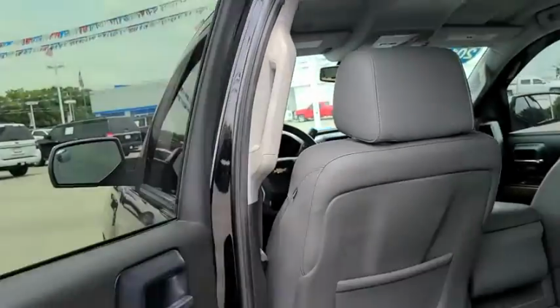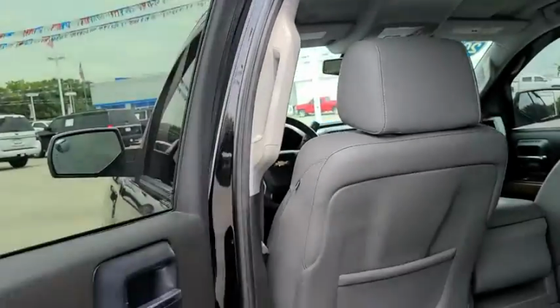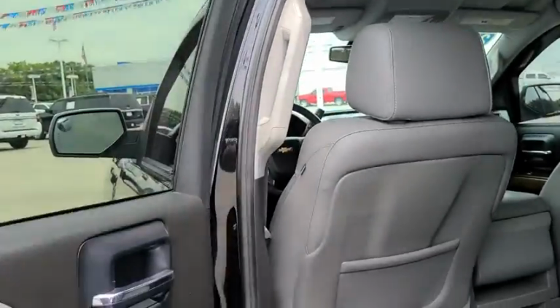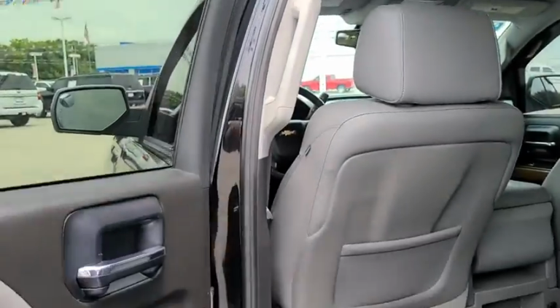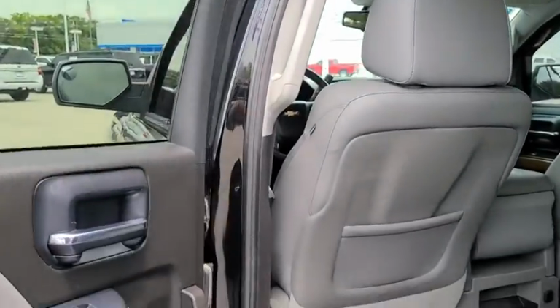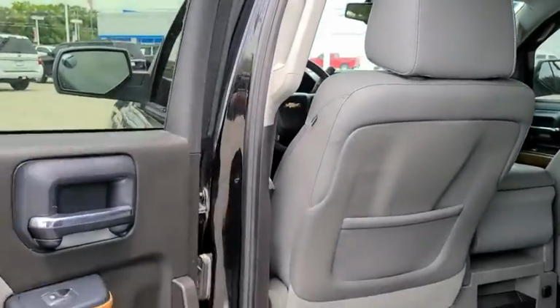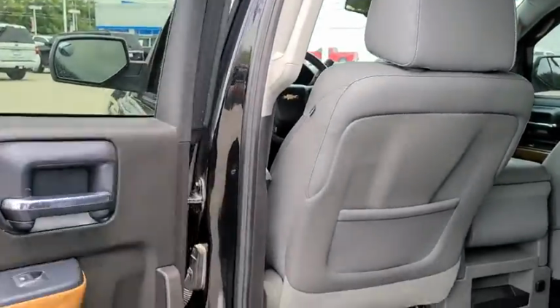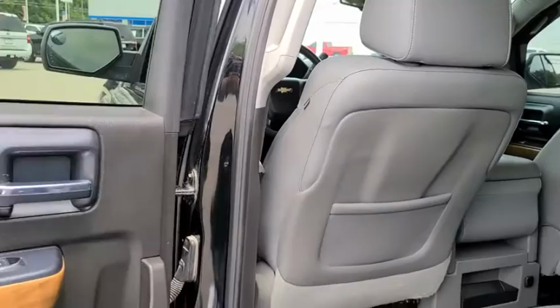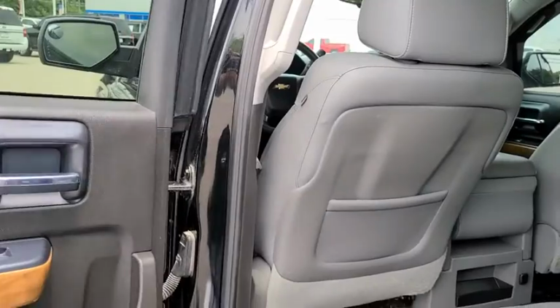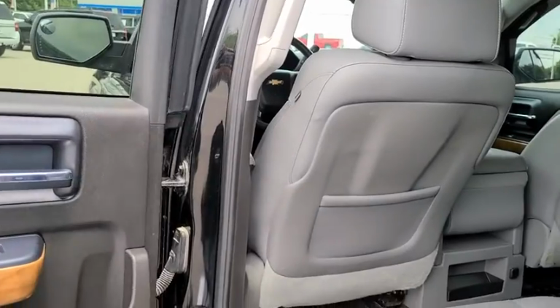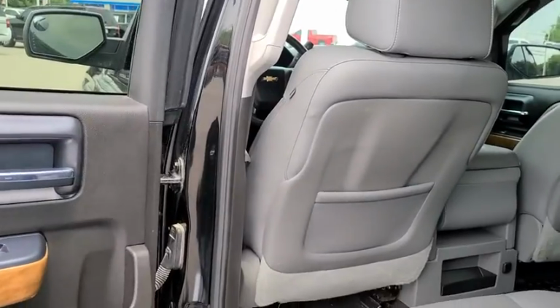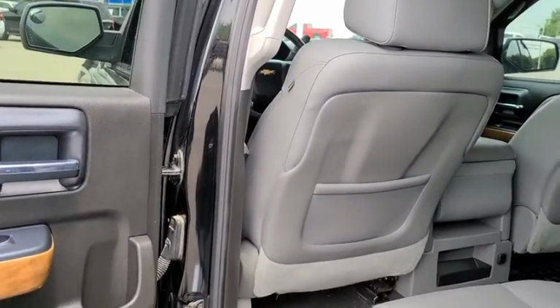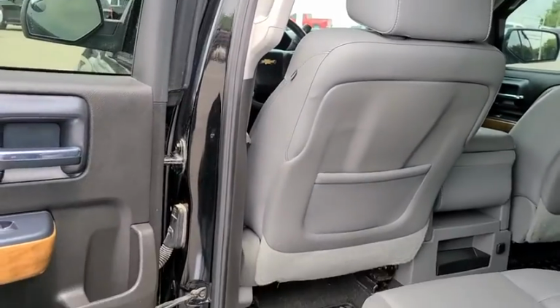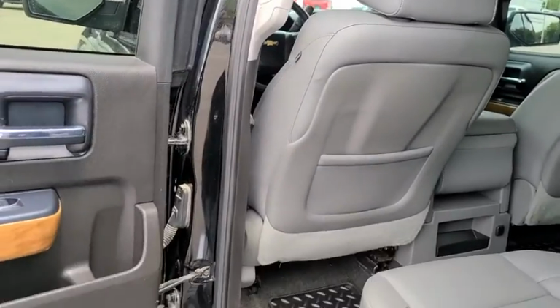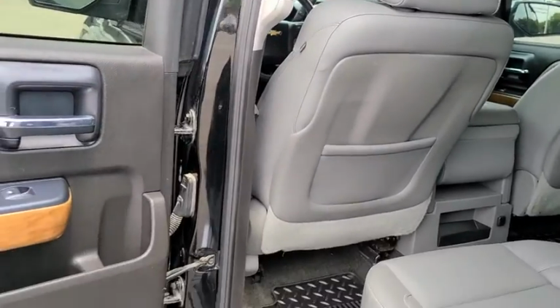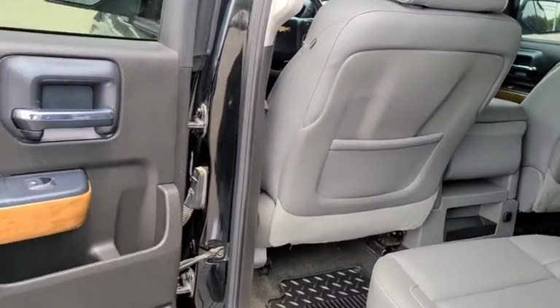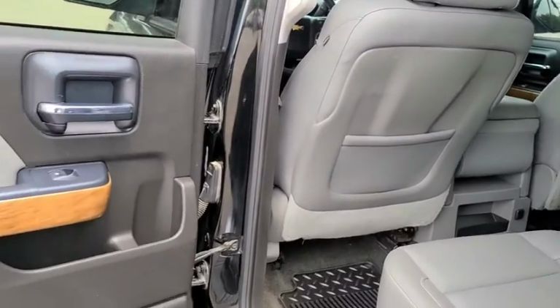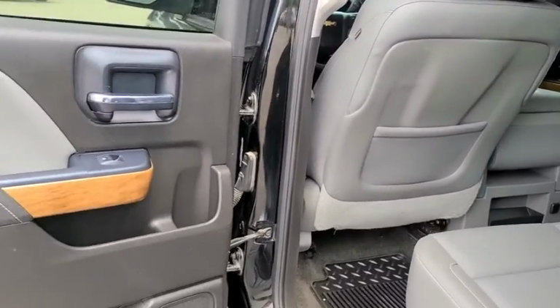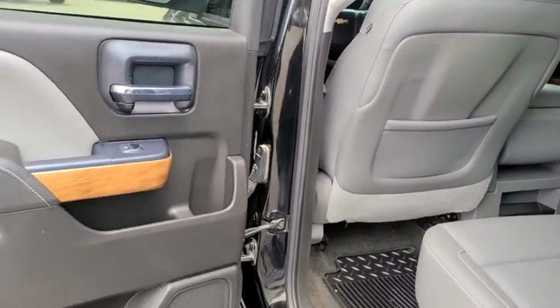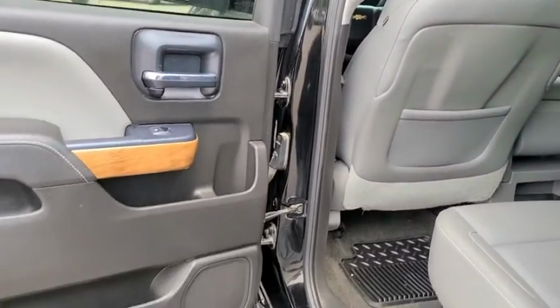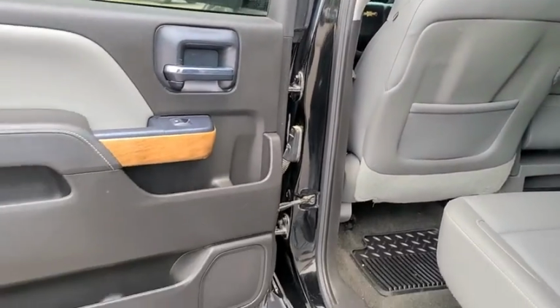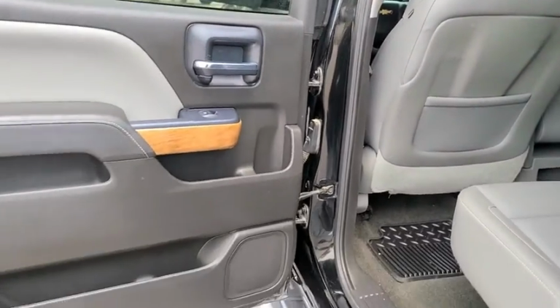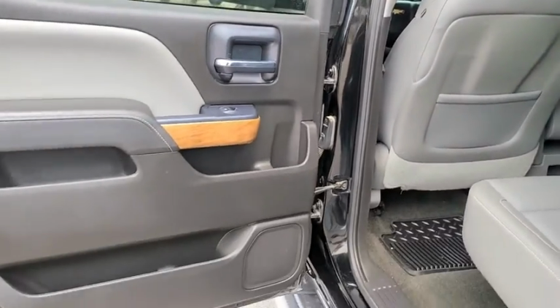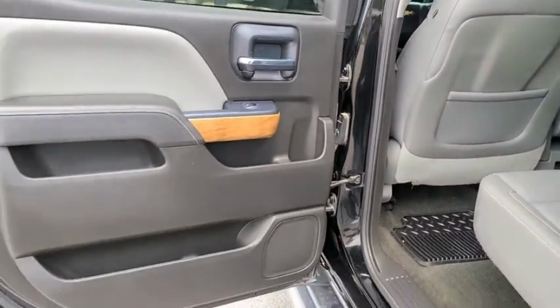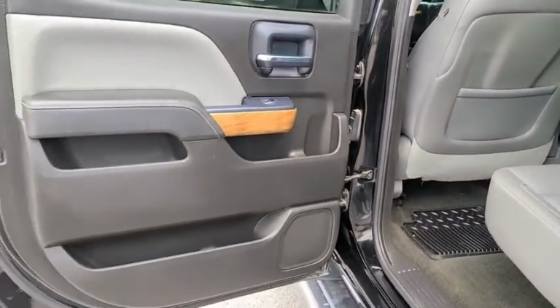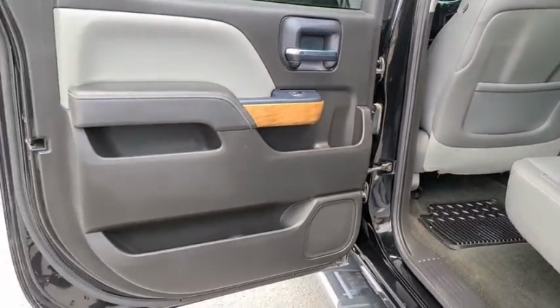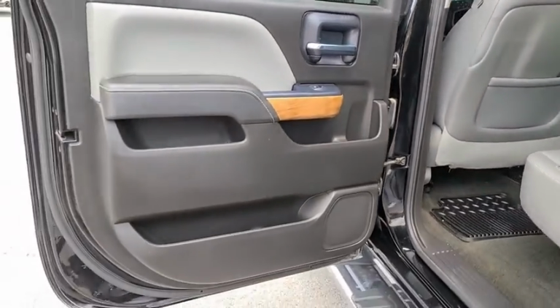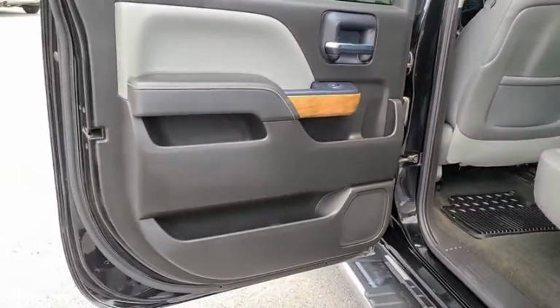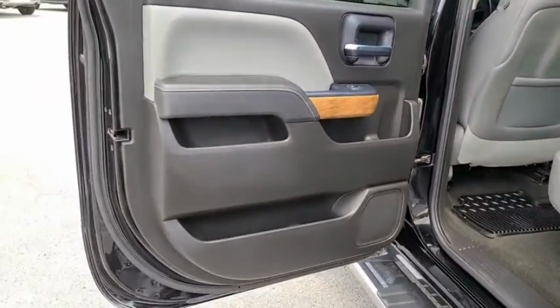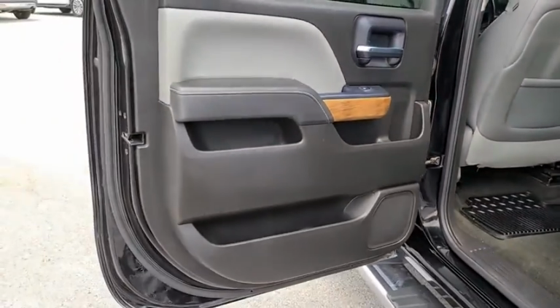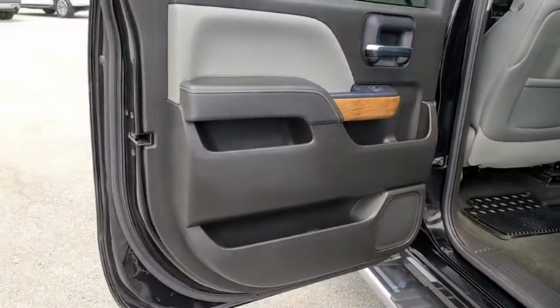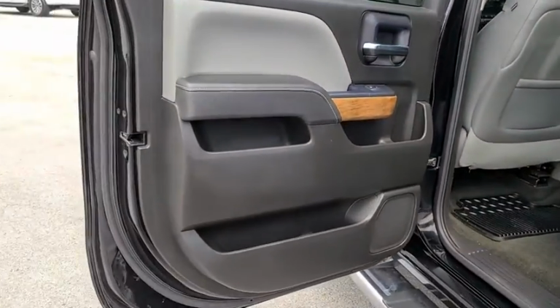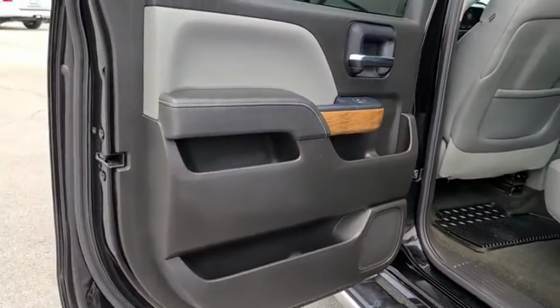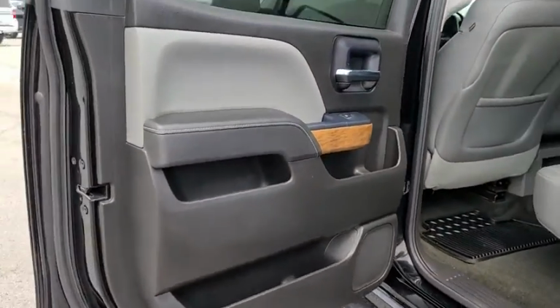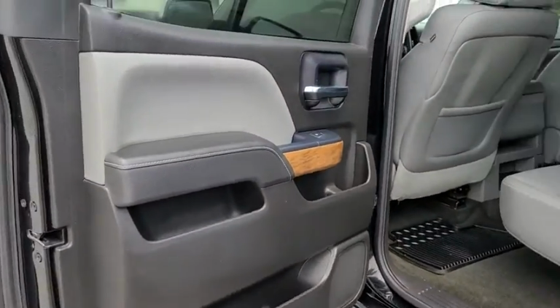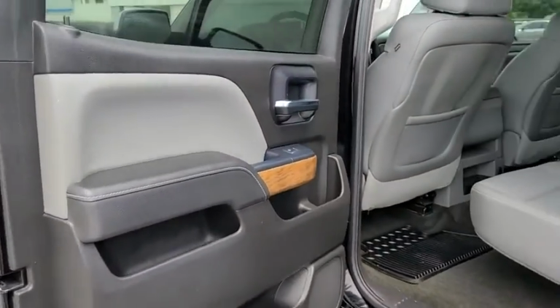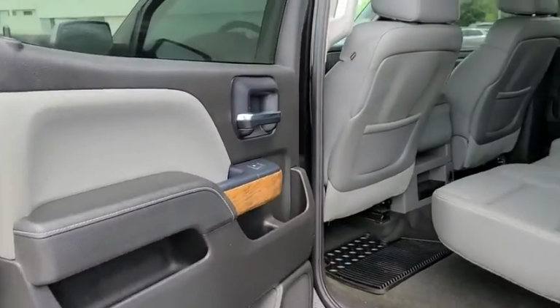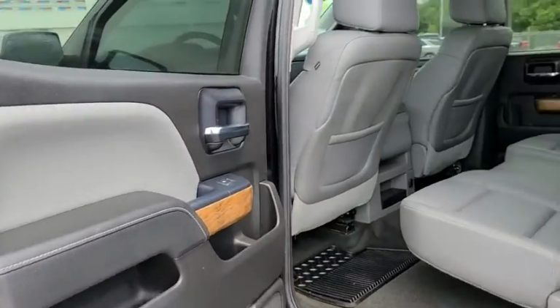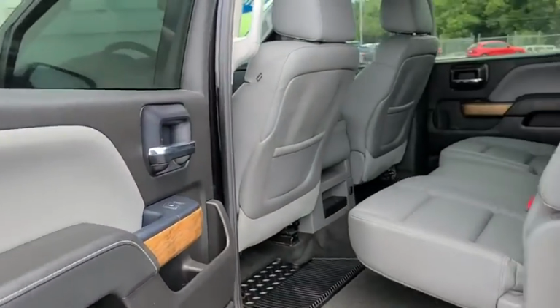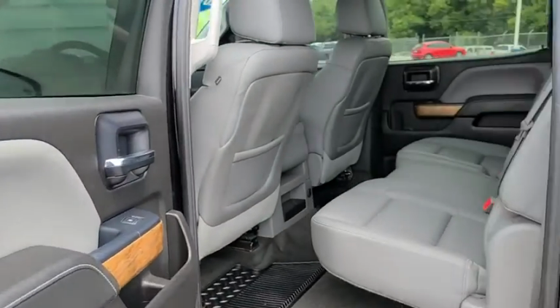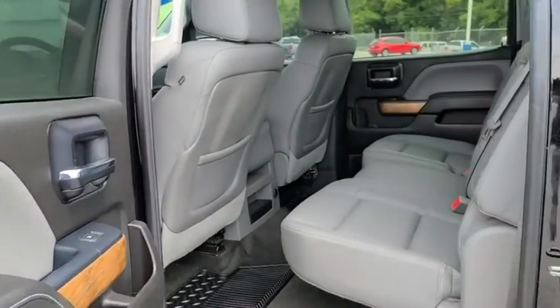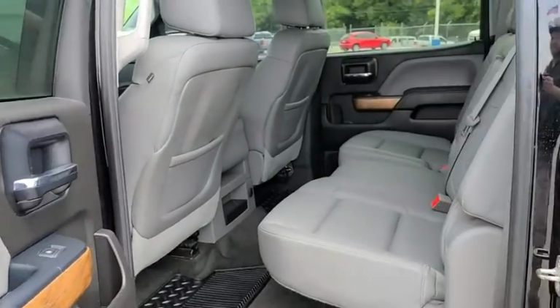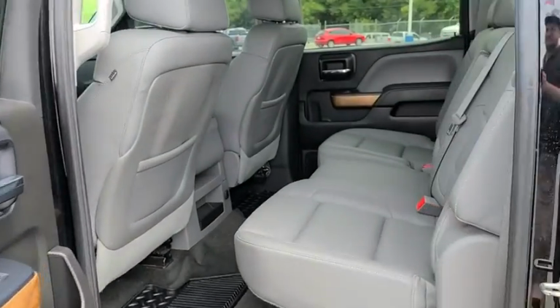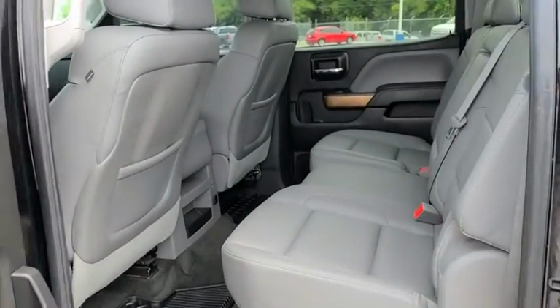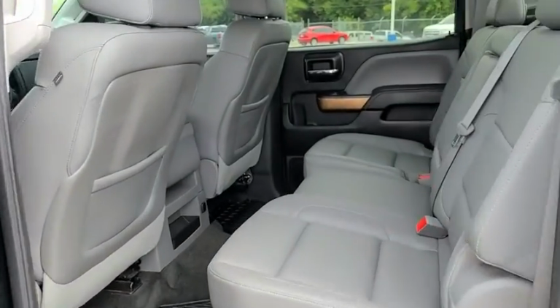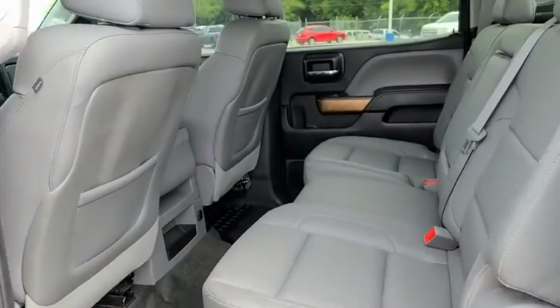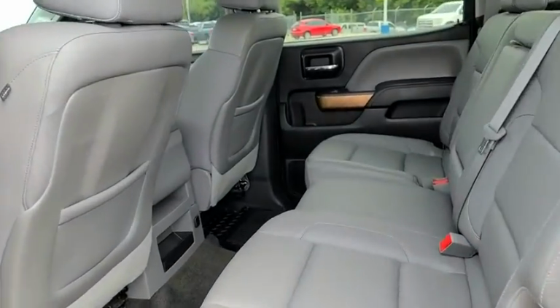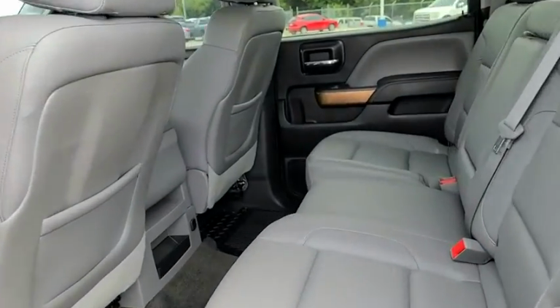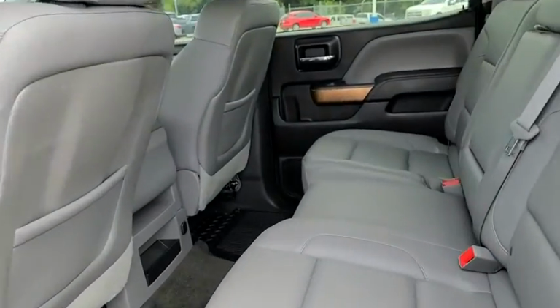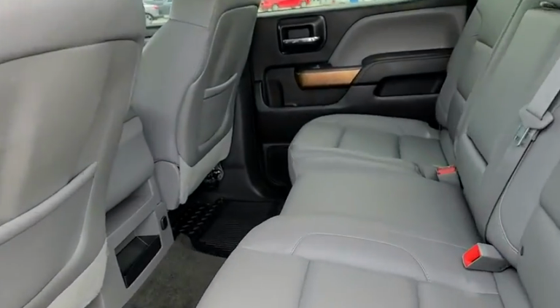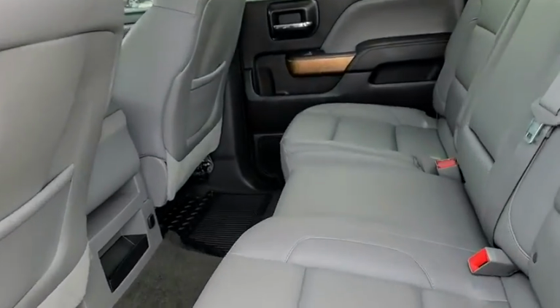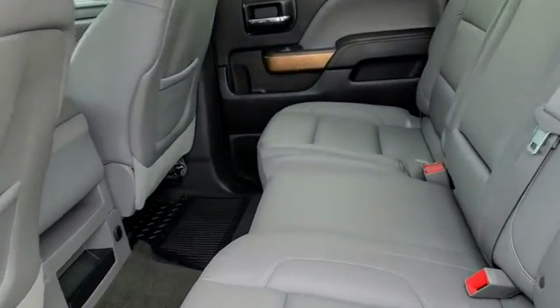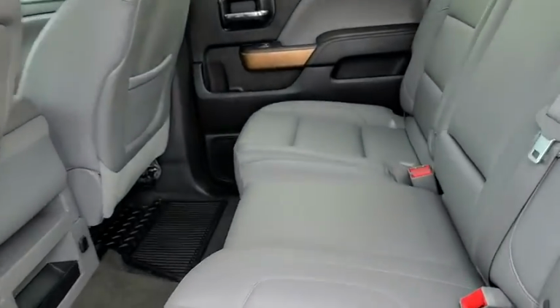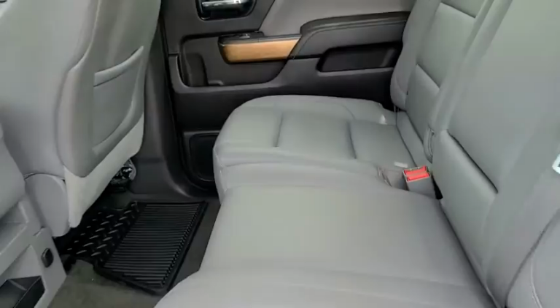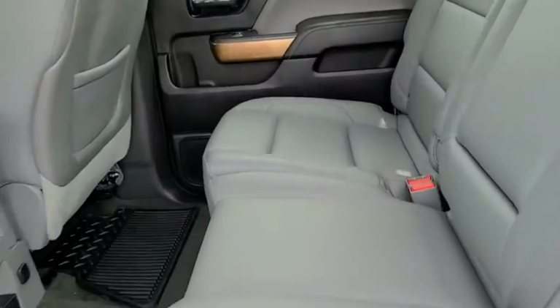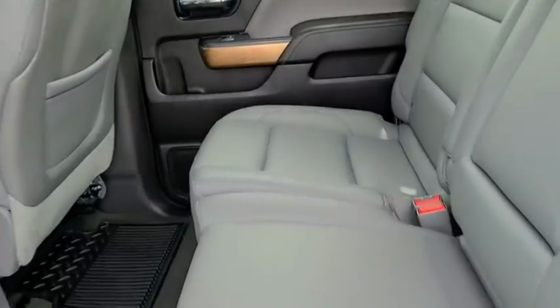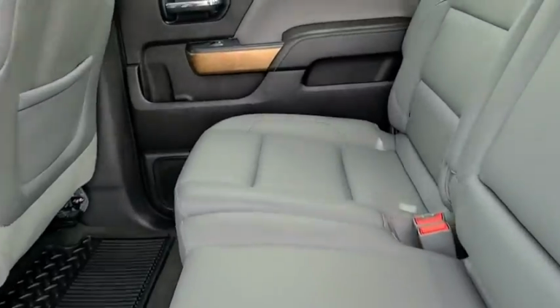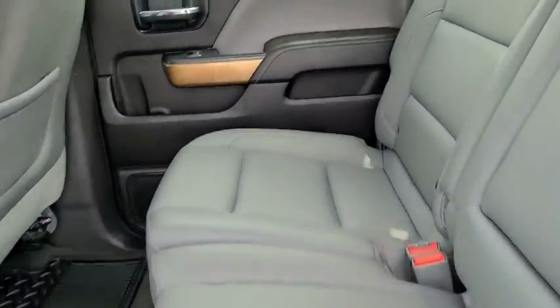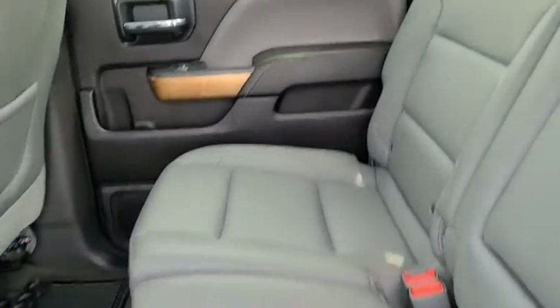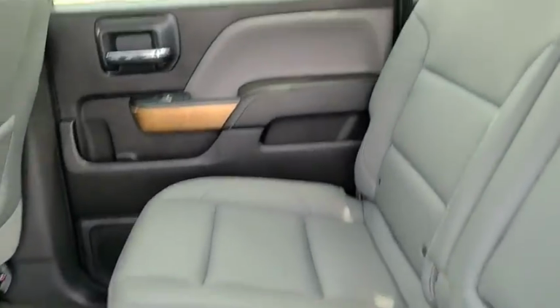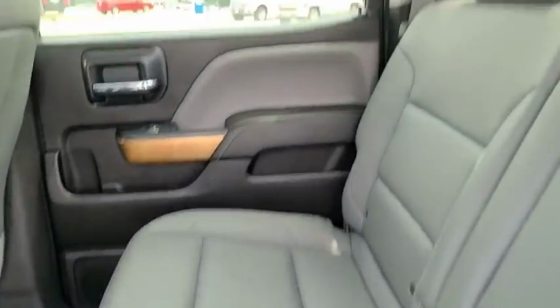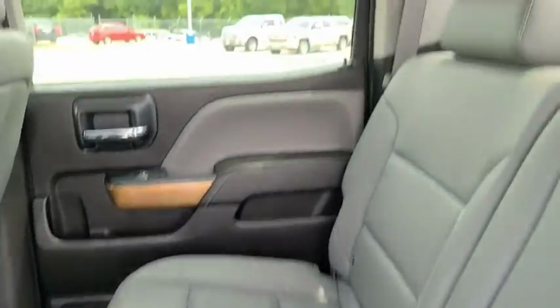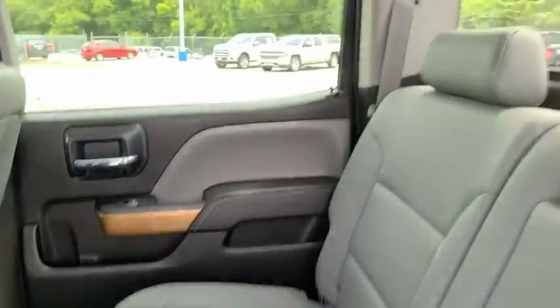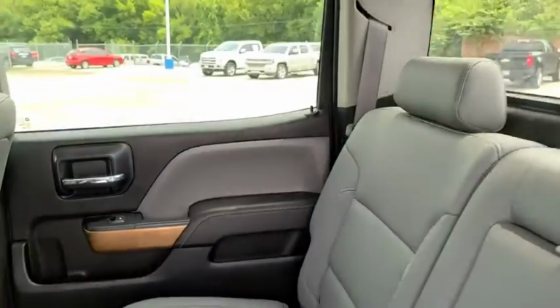Four-wheel drive, aluminum wheels, four-wheel disc brakes, floor mats, cruise control, auto-dimming rear-view mirror.